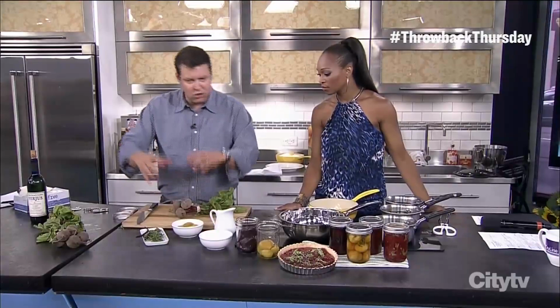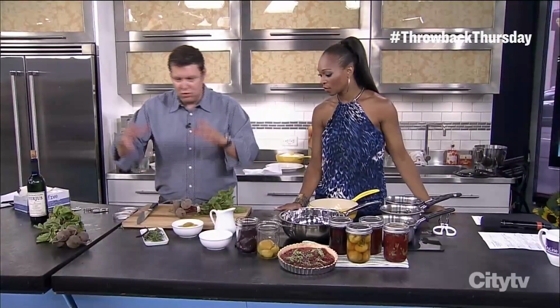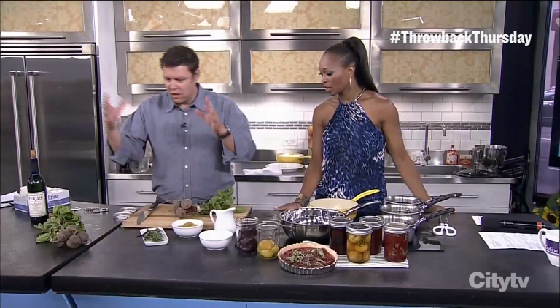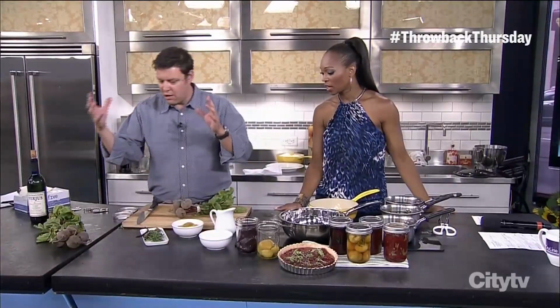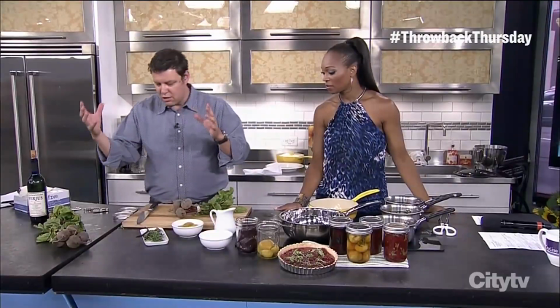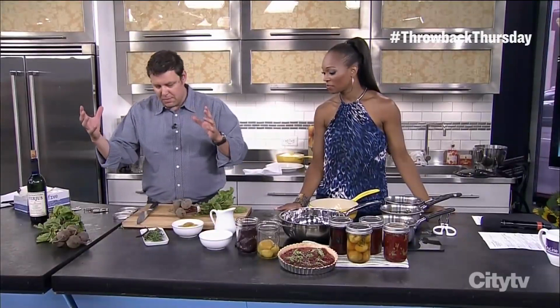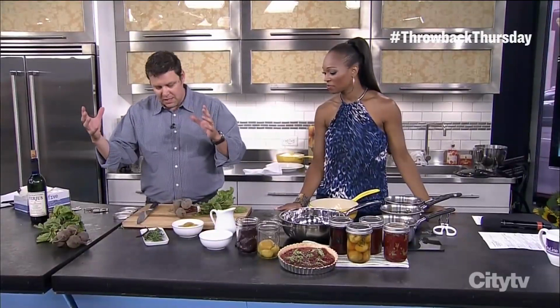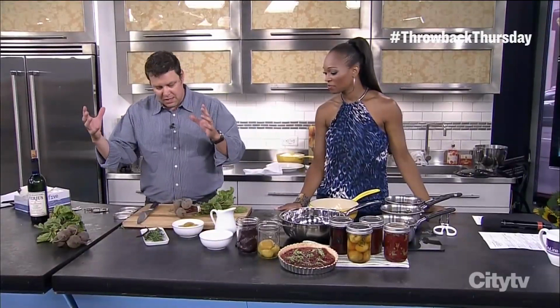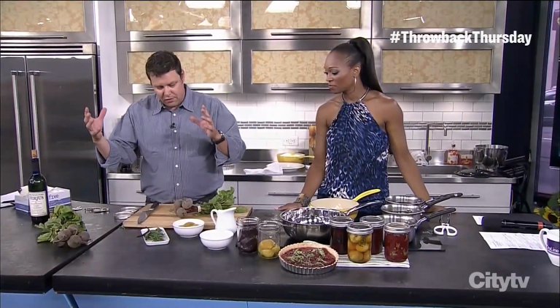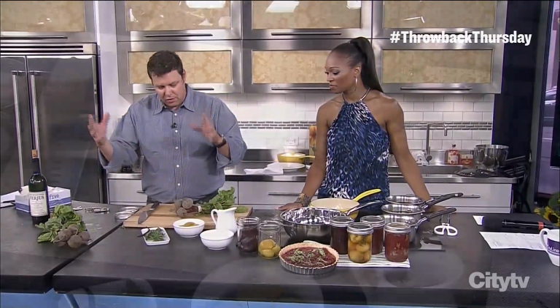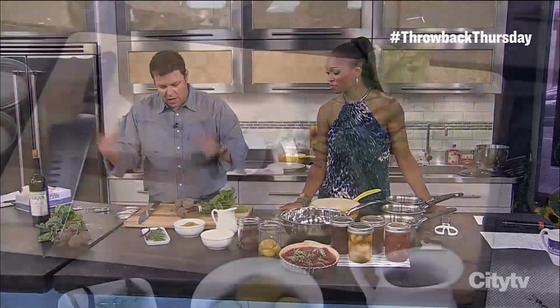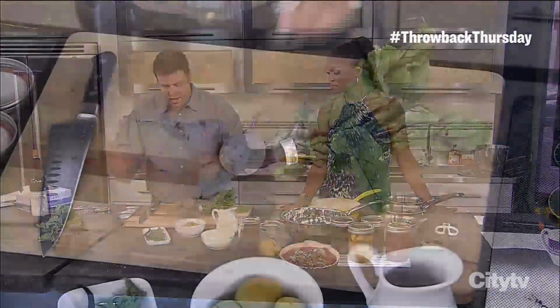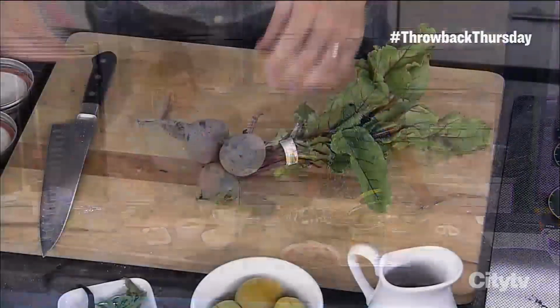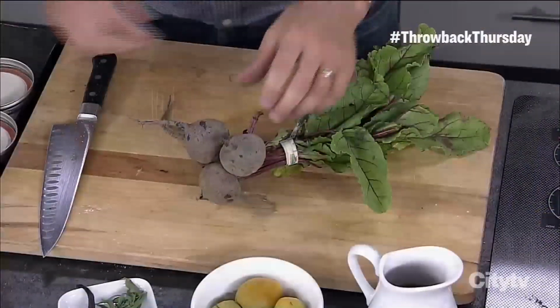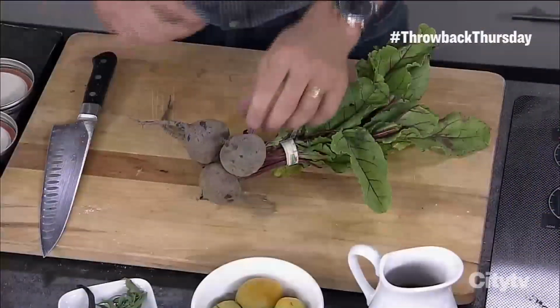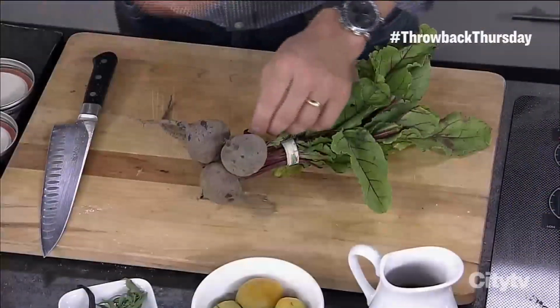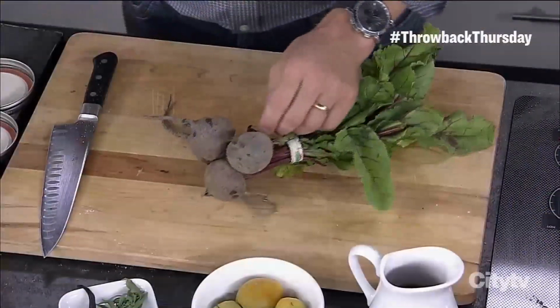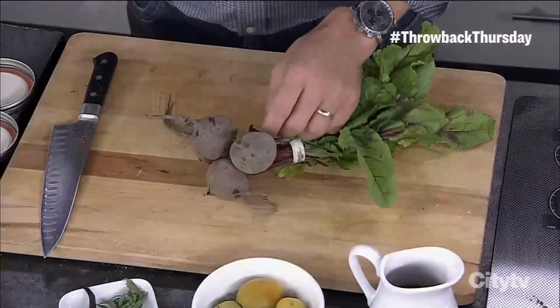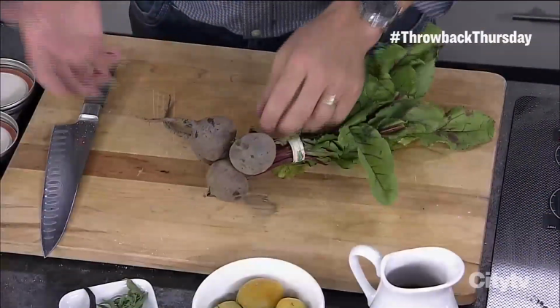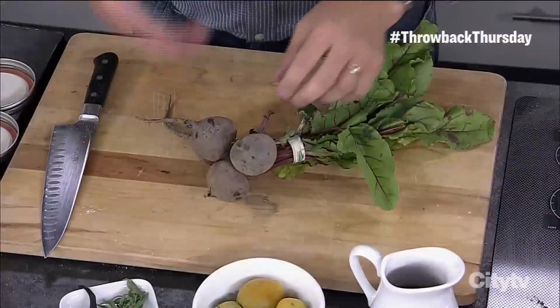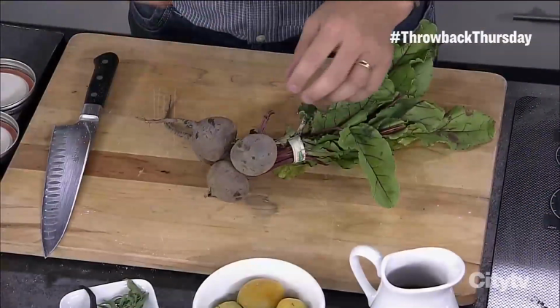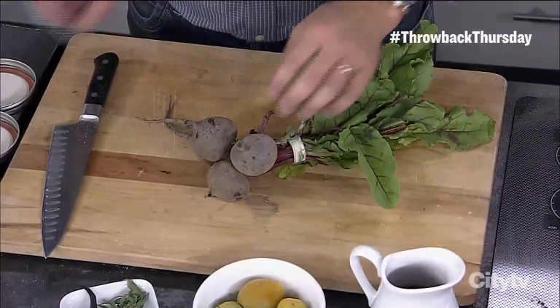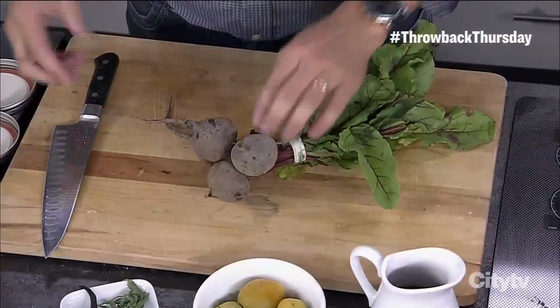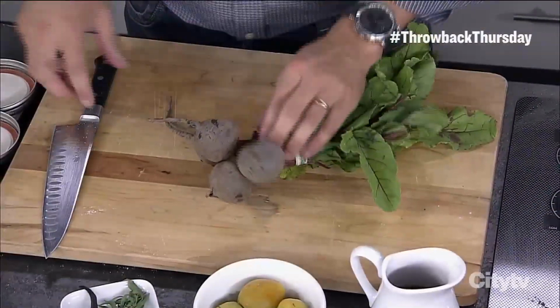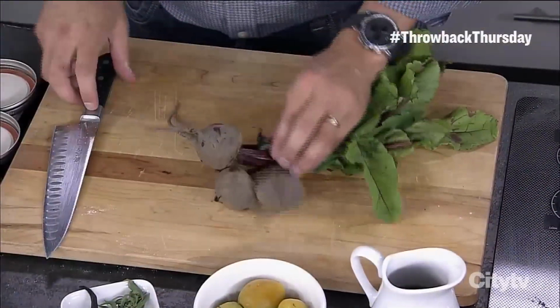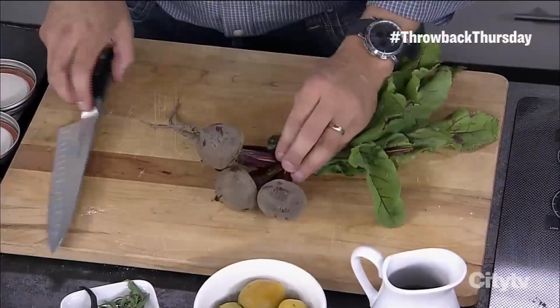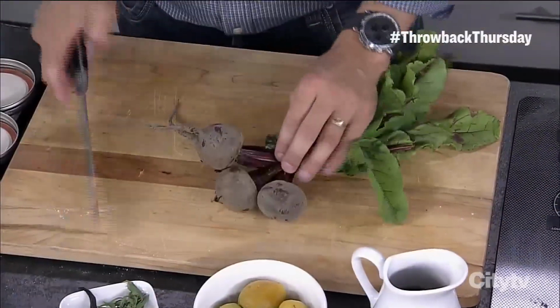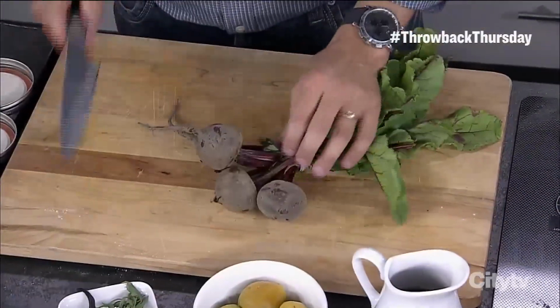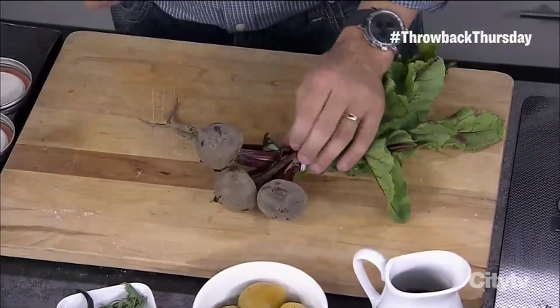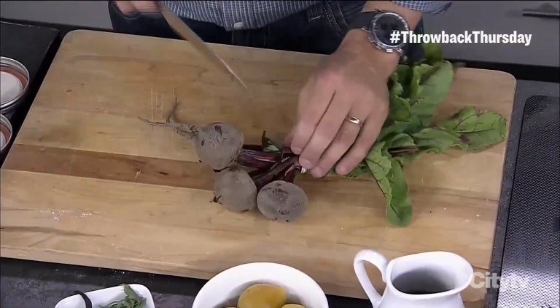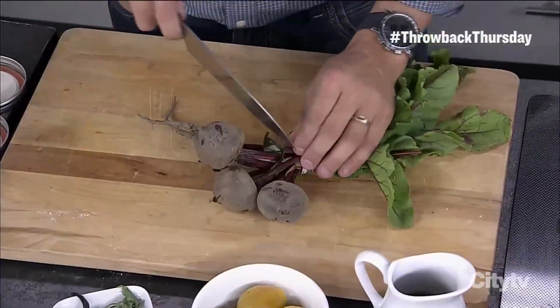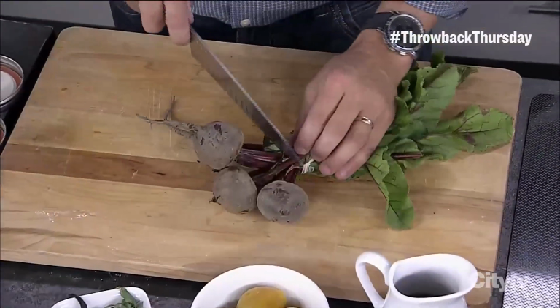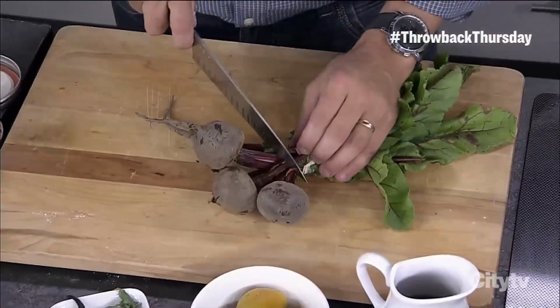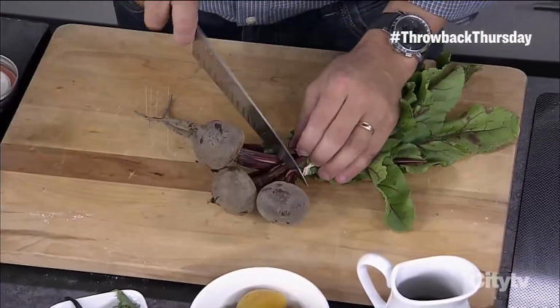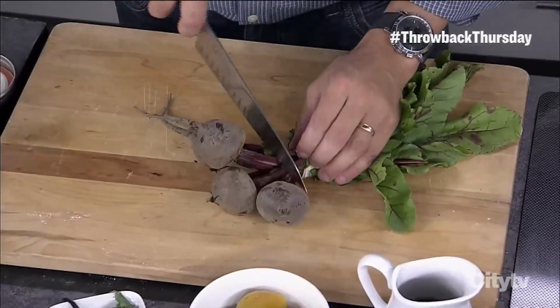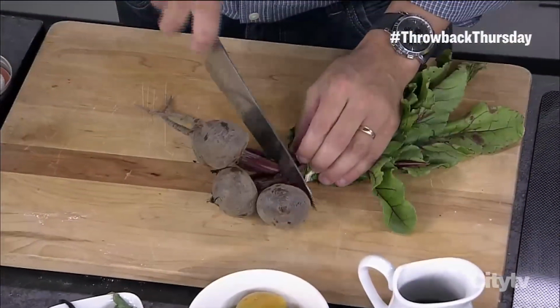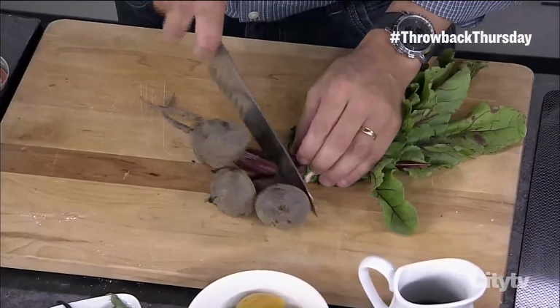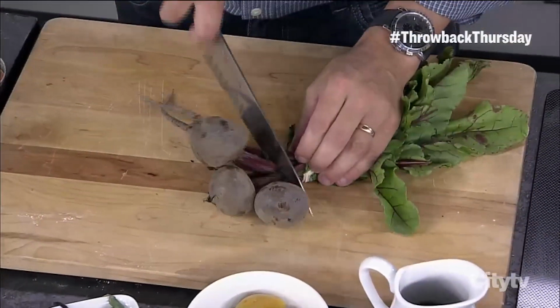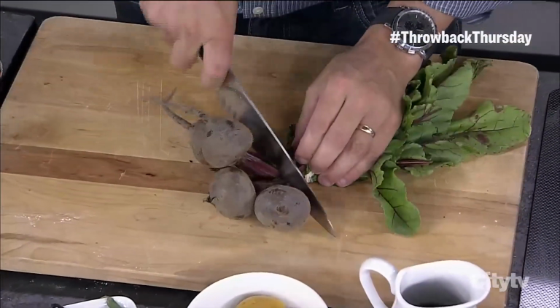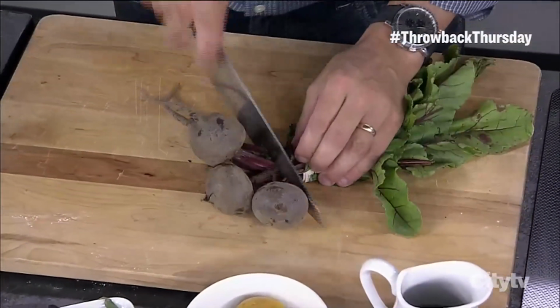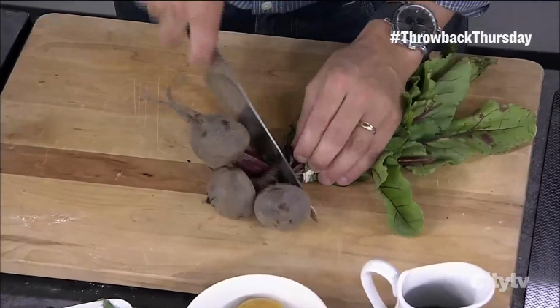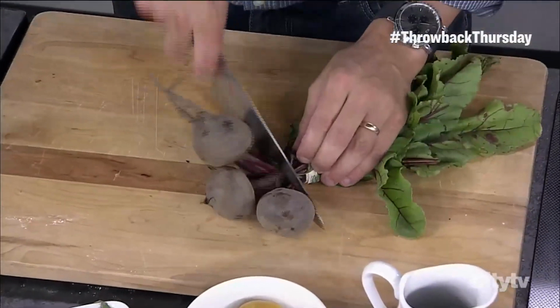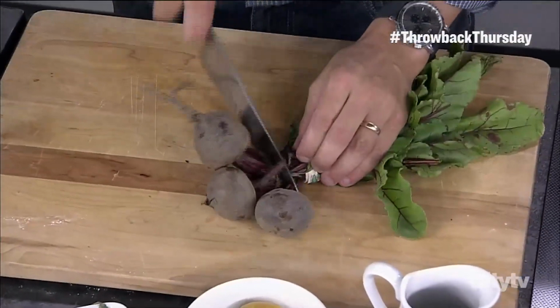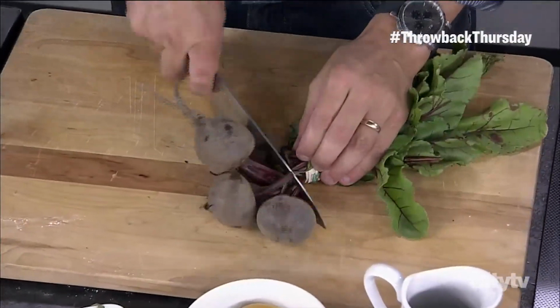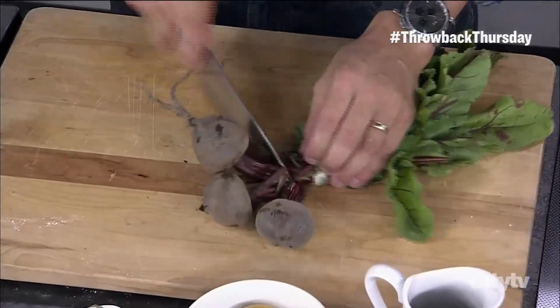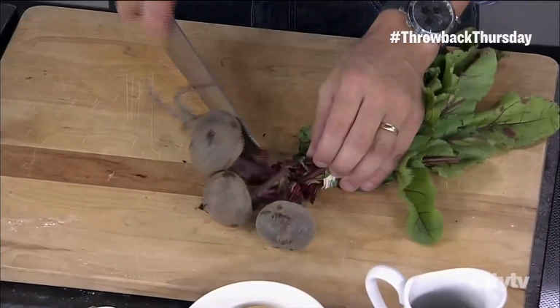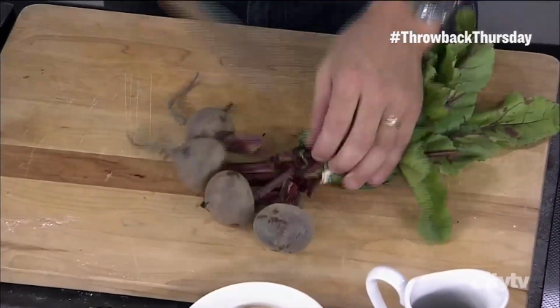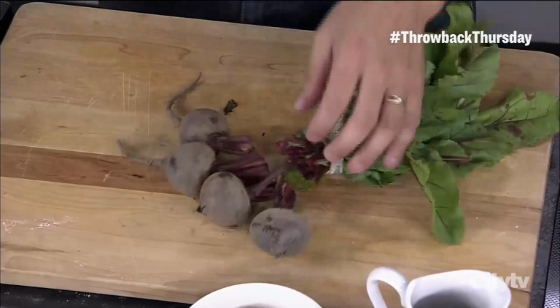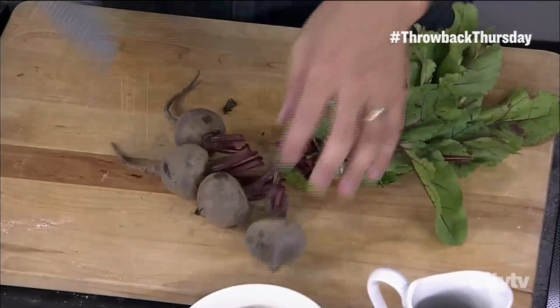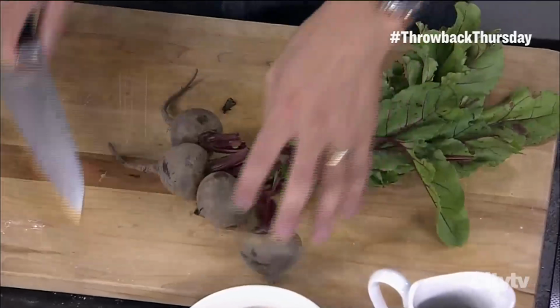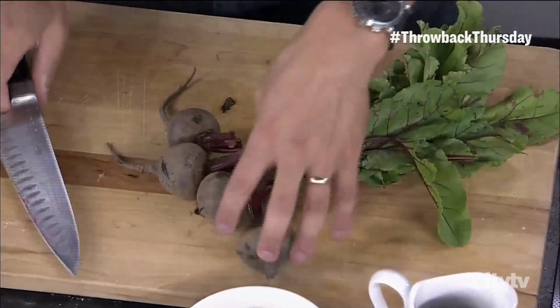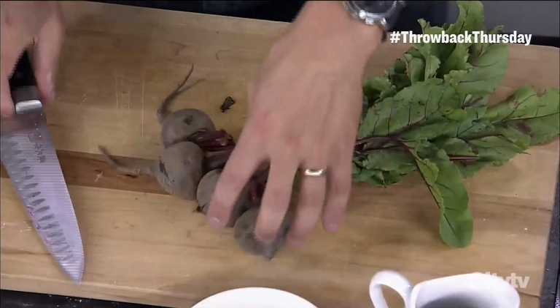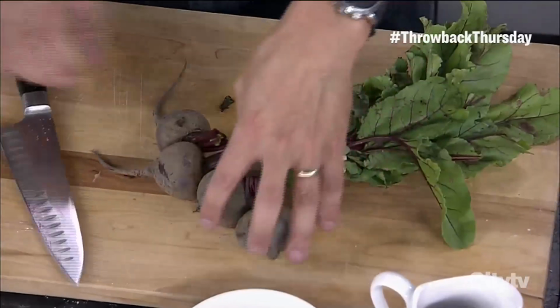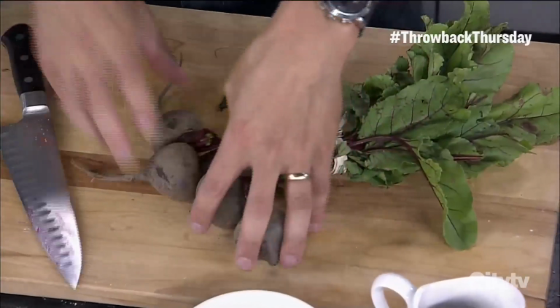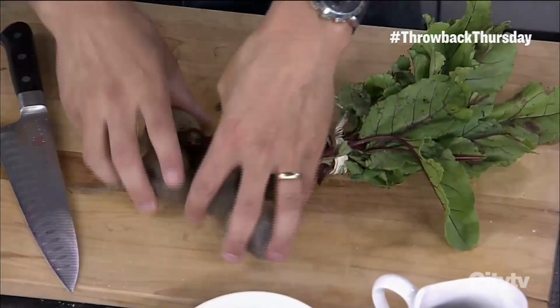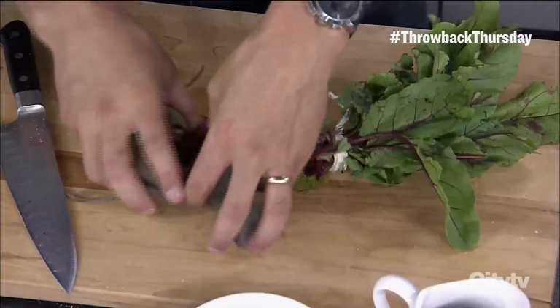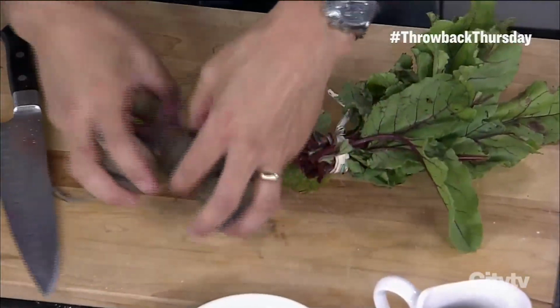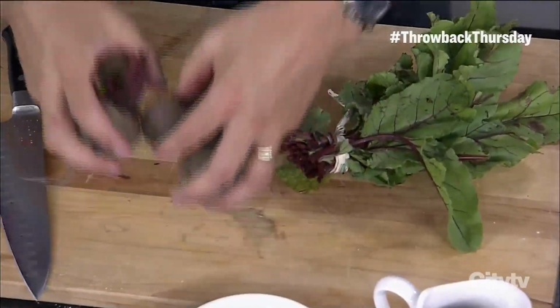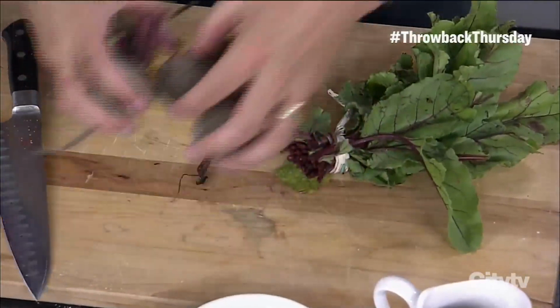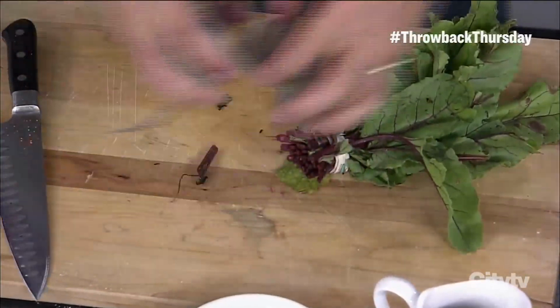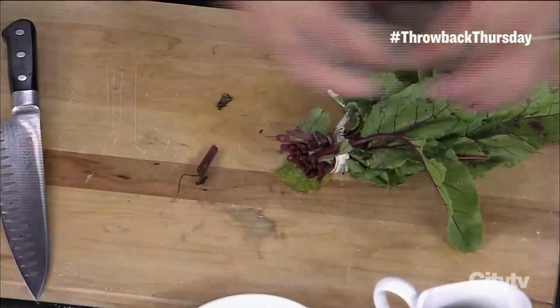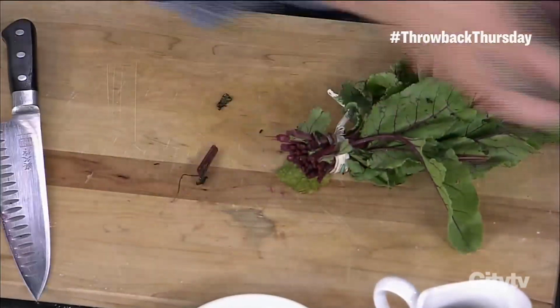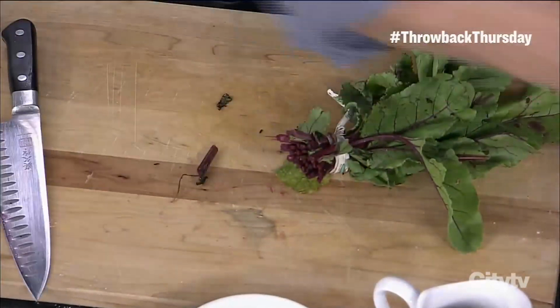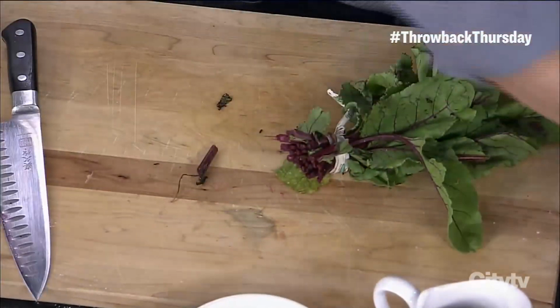You can do the larger beets if you like. You can do different types of beets, but just cut the tops off and put them in a pot.